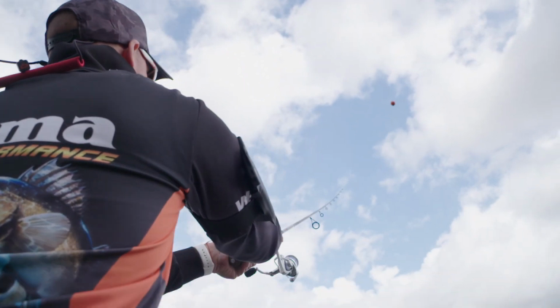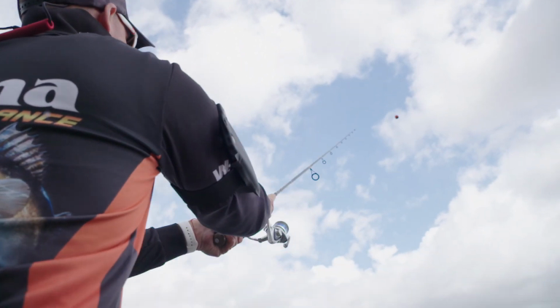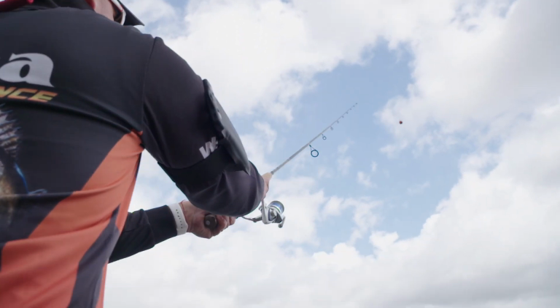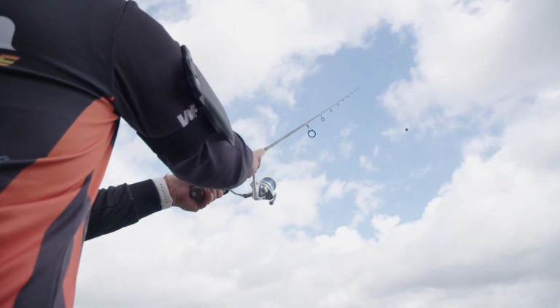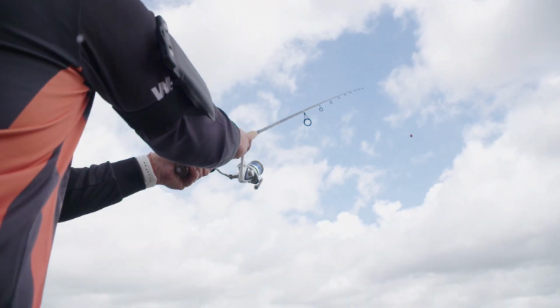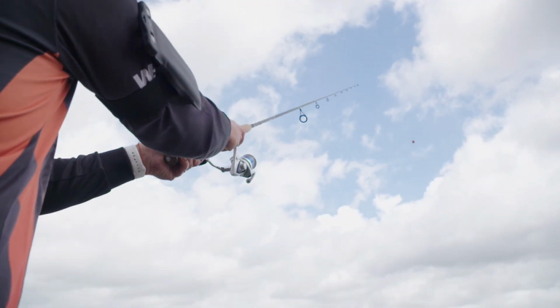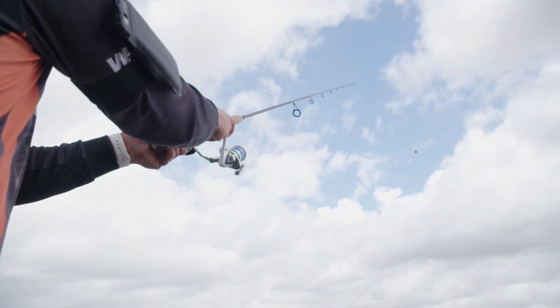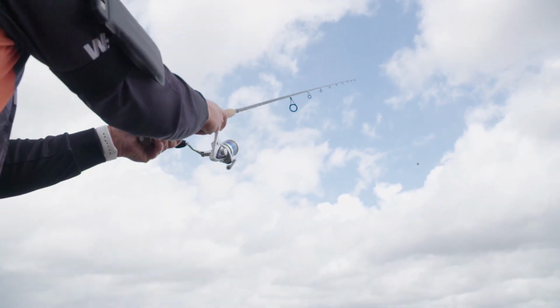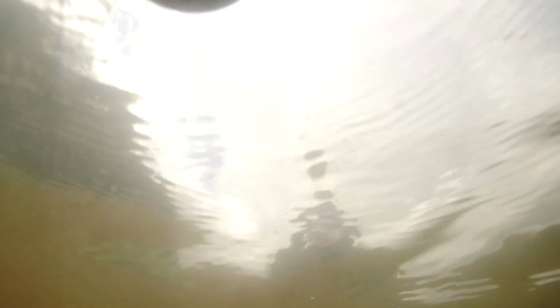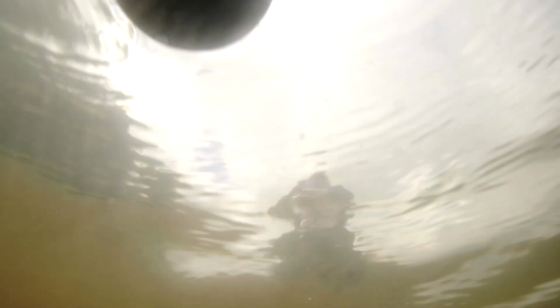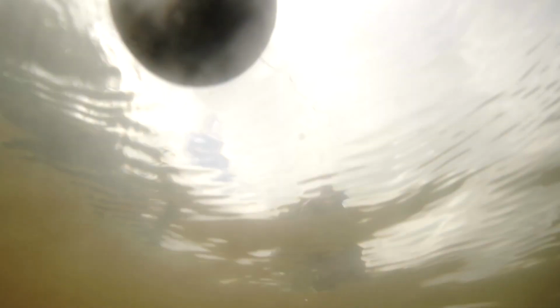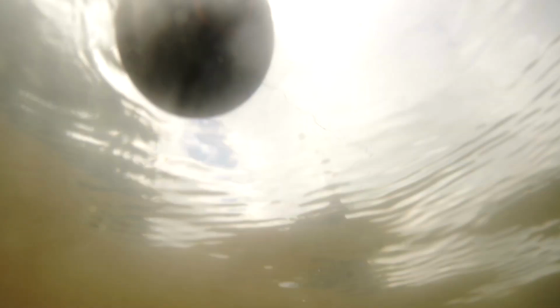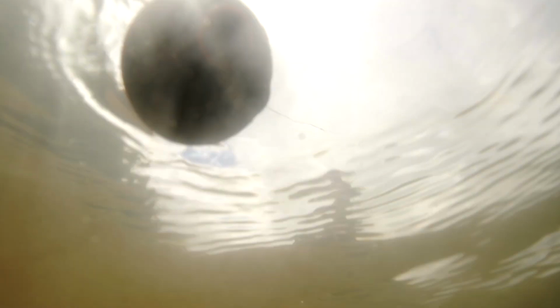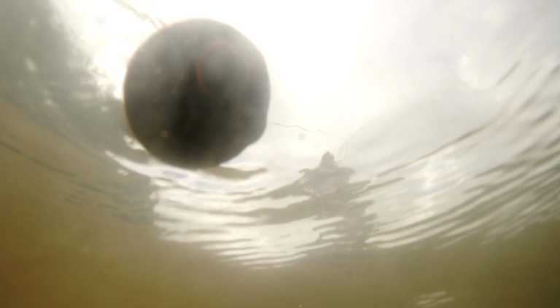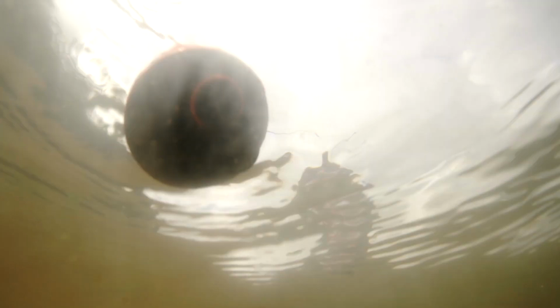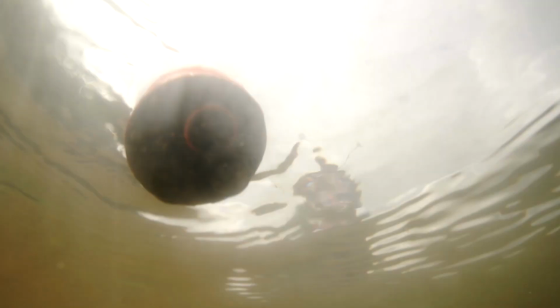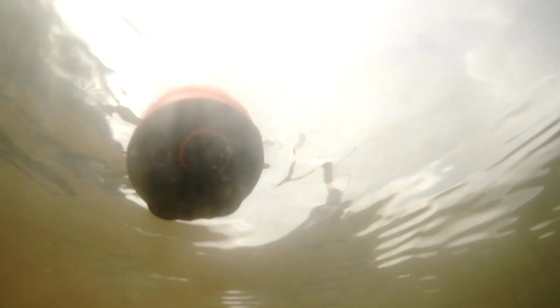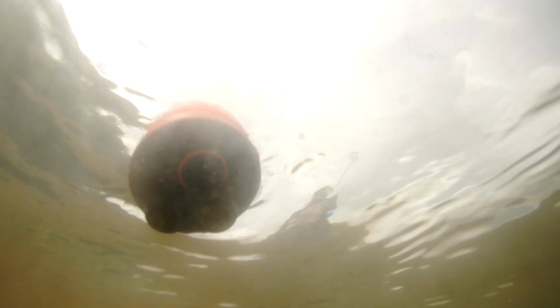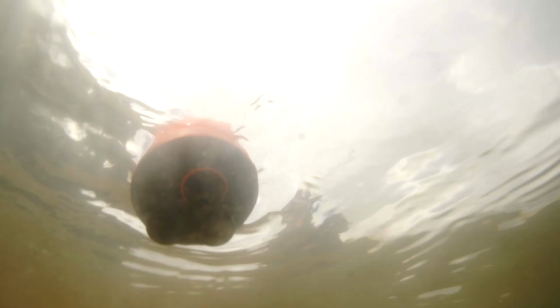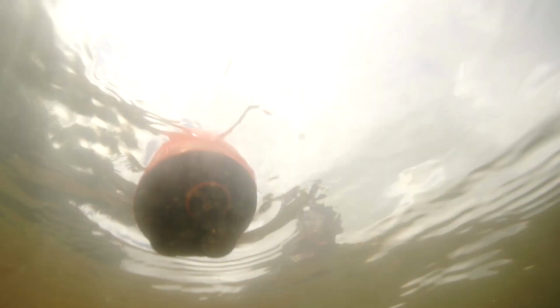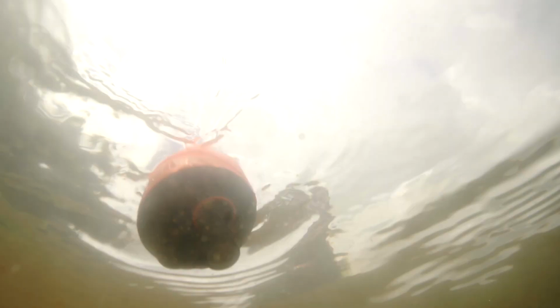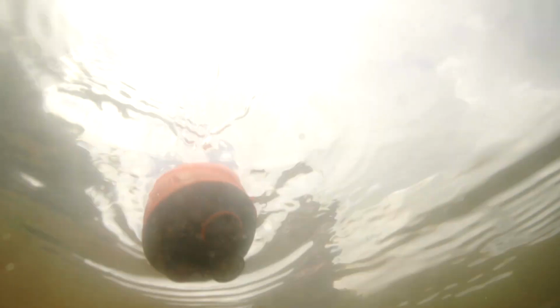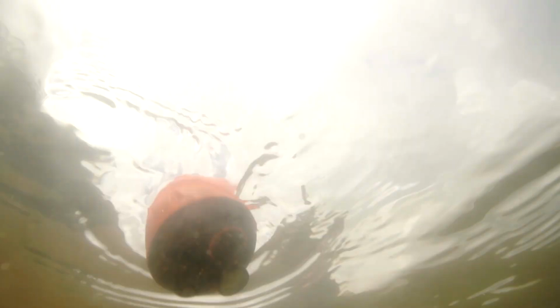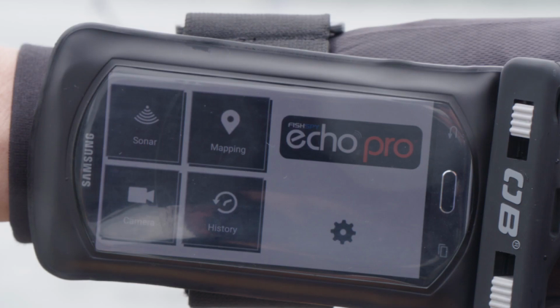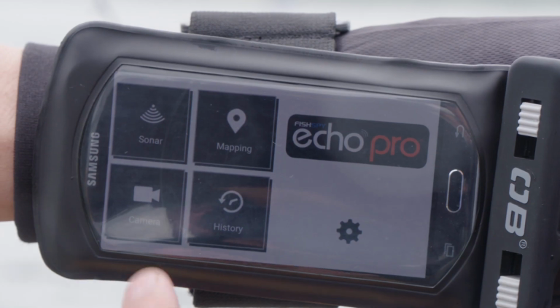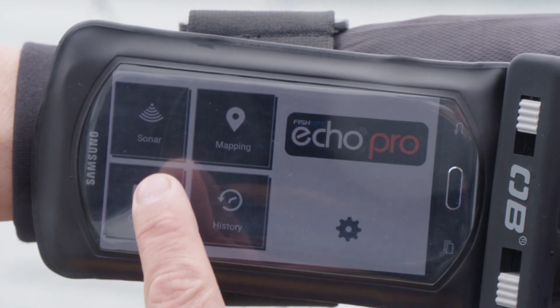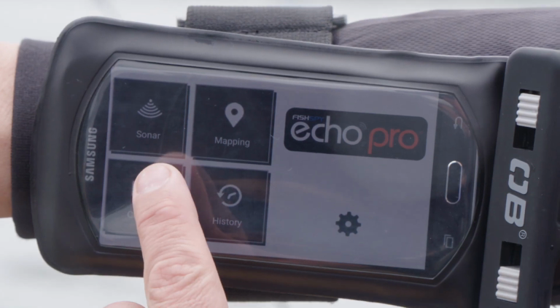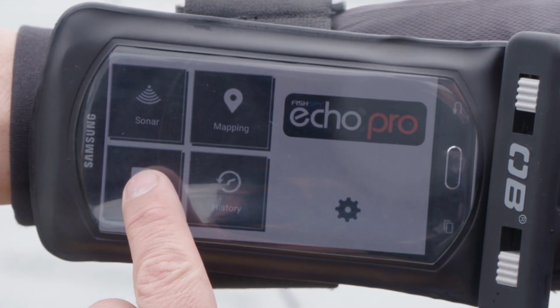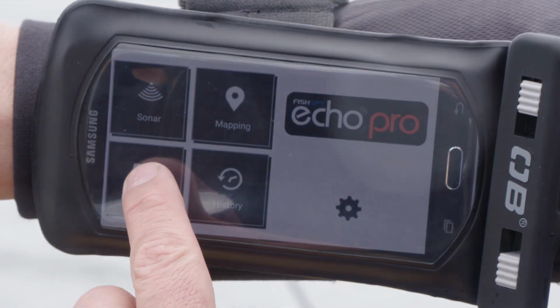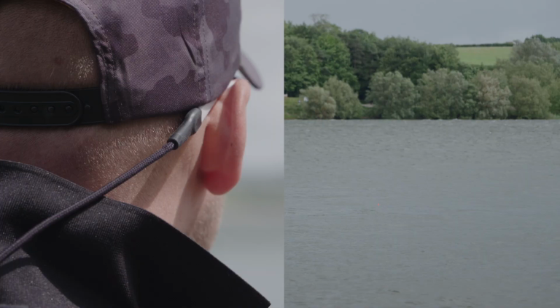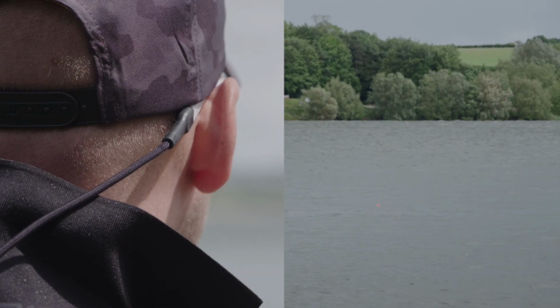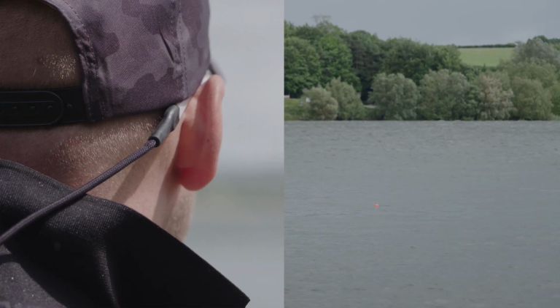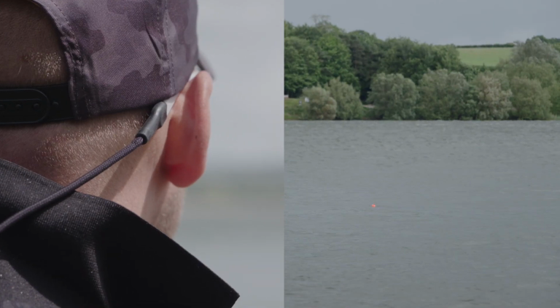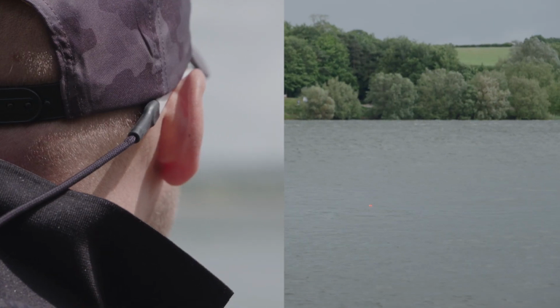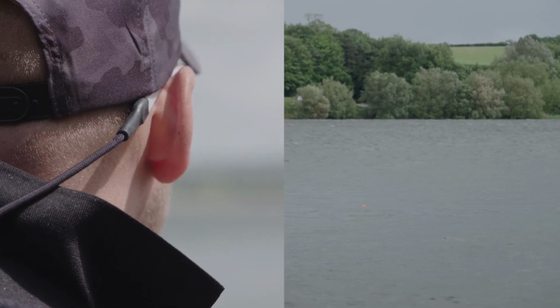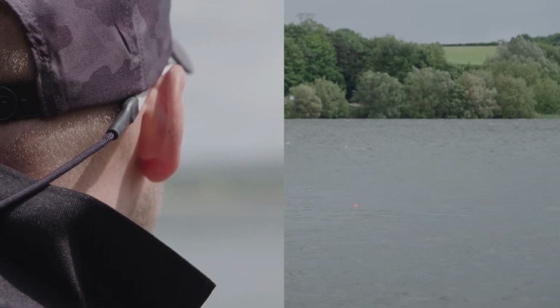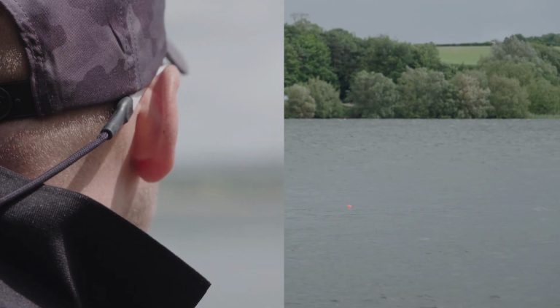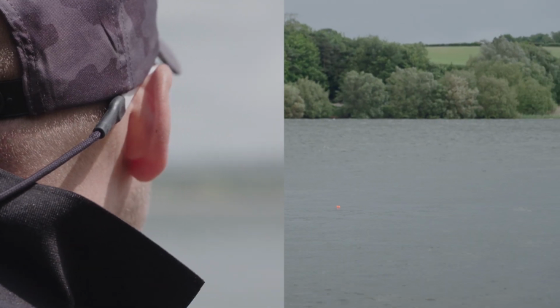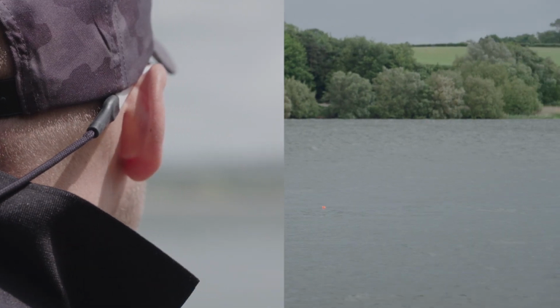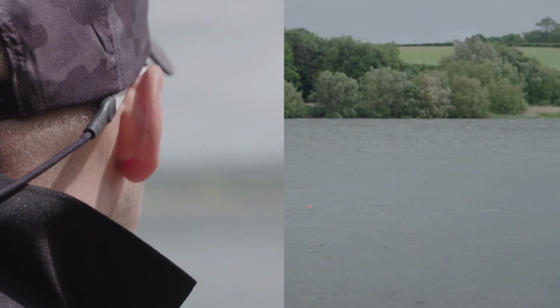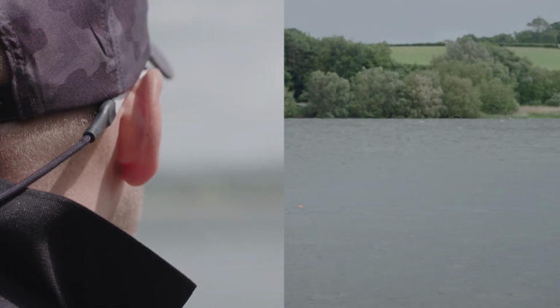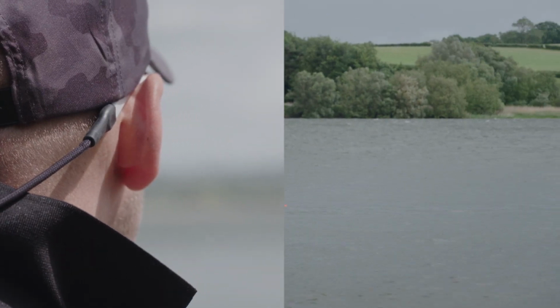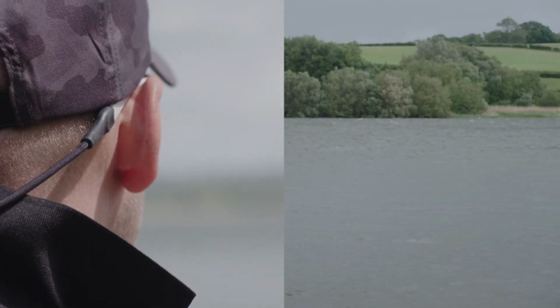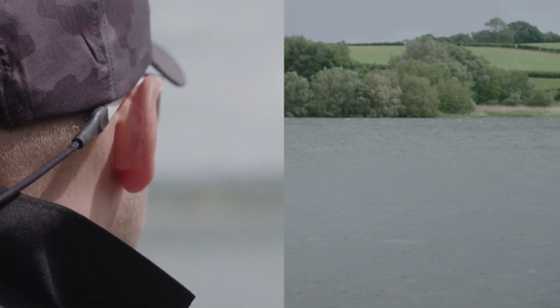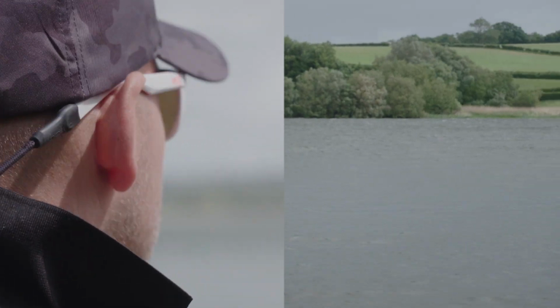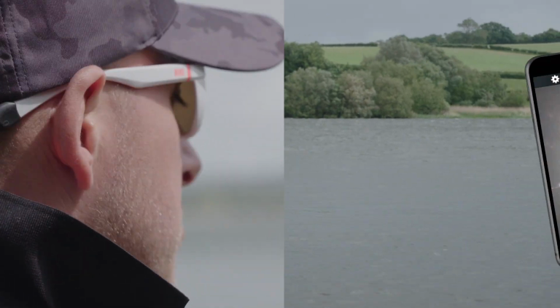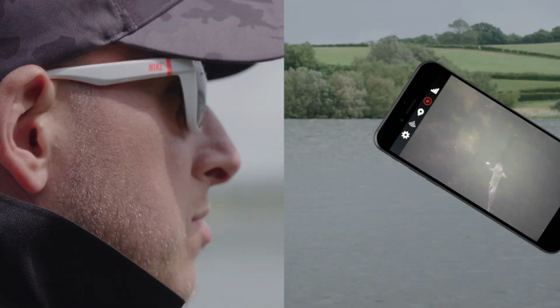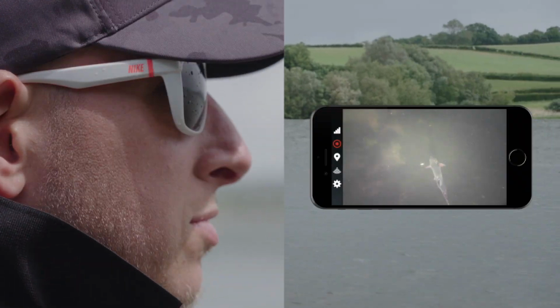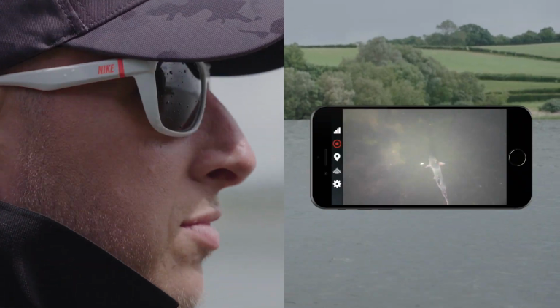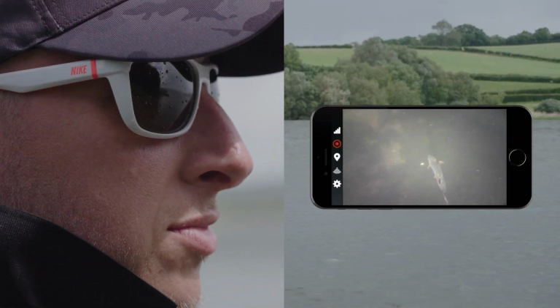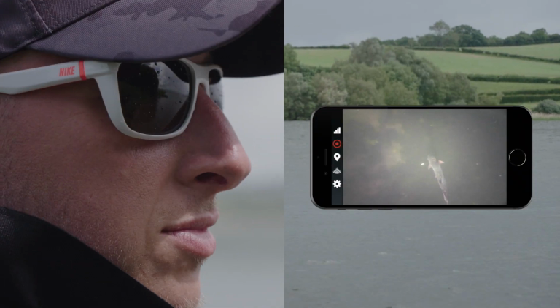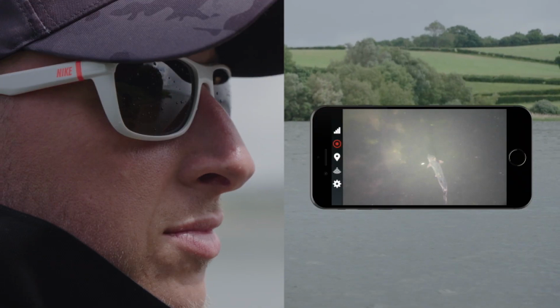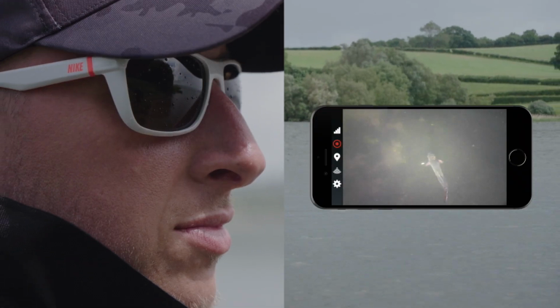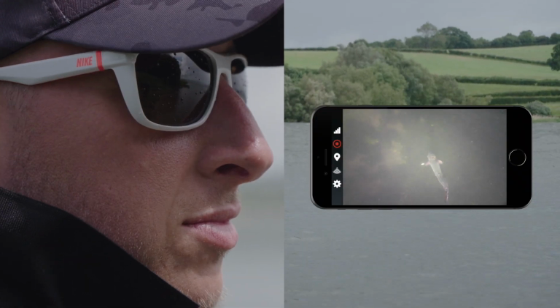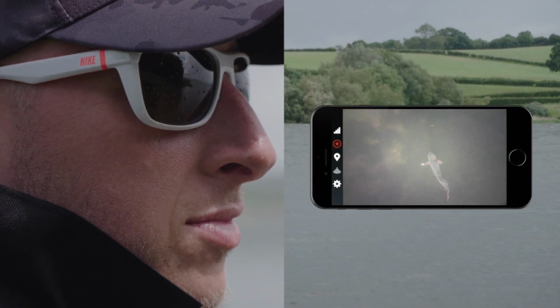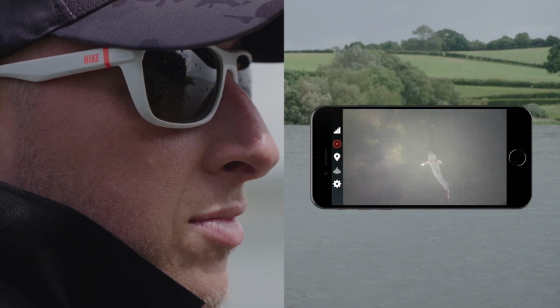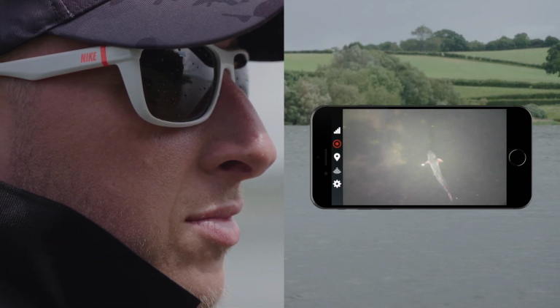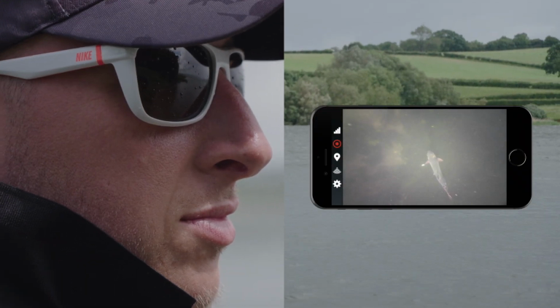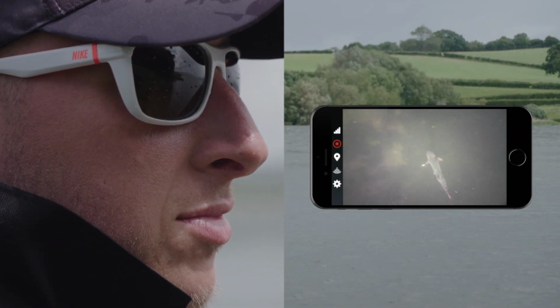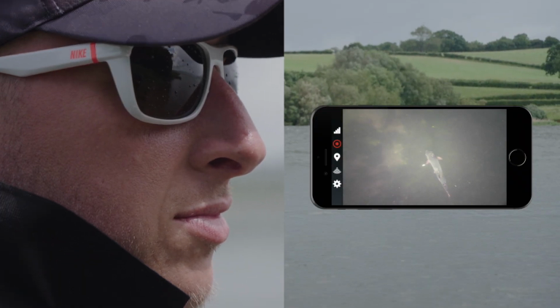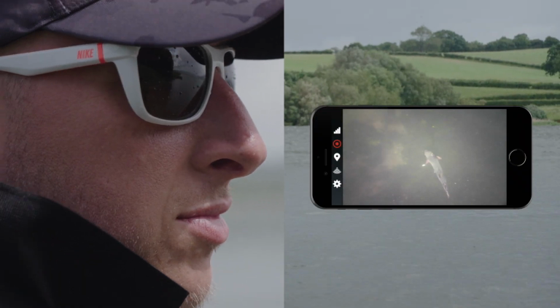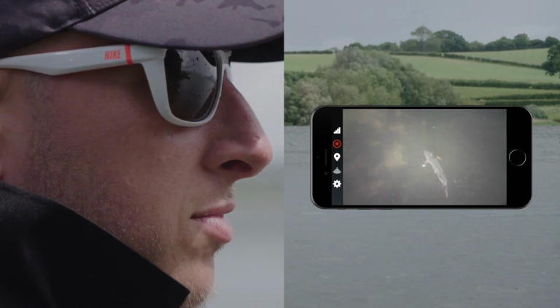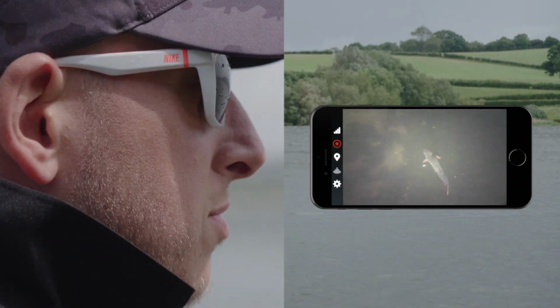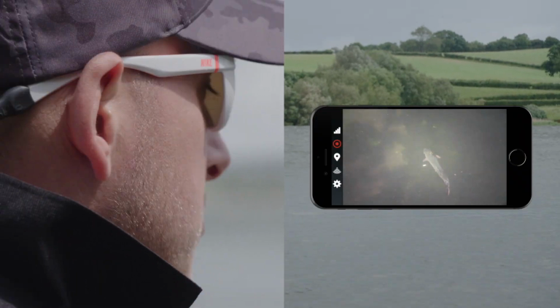Echo Pro does everything the market-leading portable sonar device does, but with the added advantage of live video streaming.